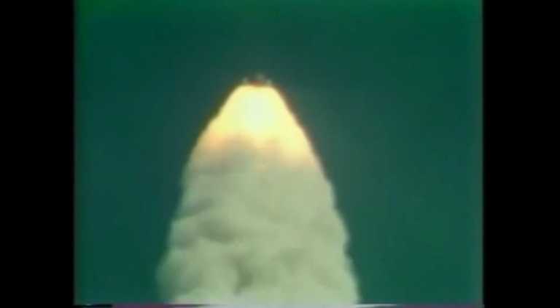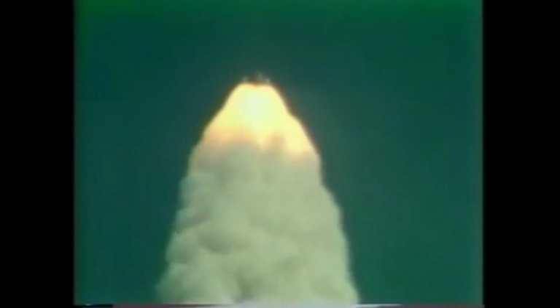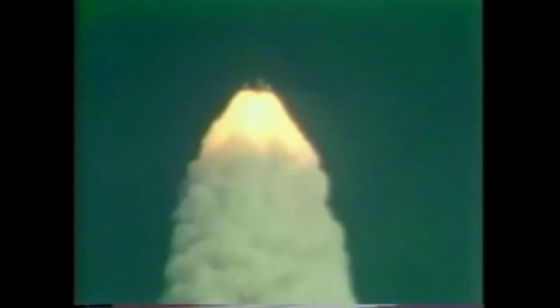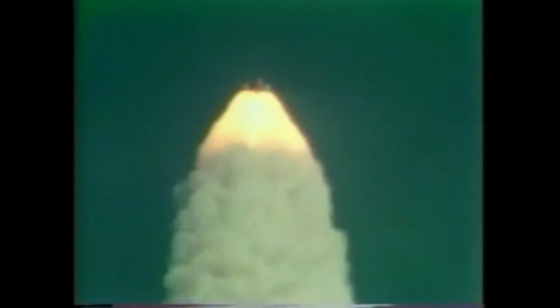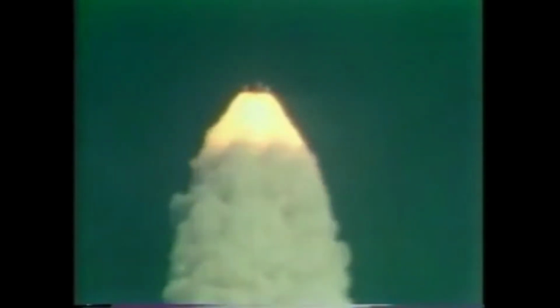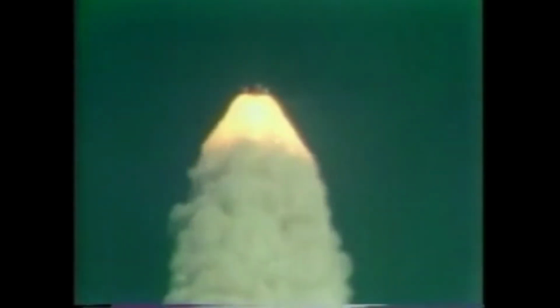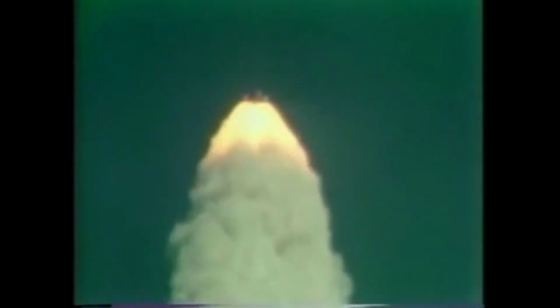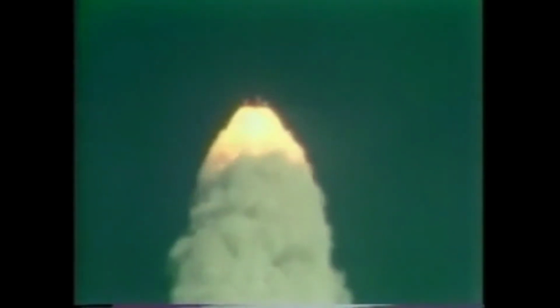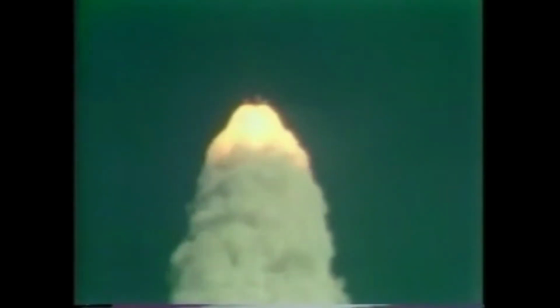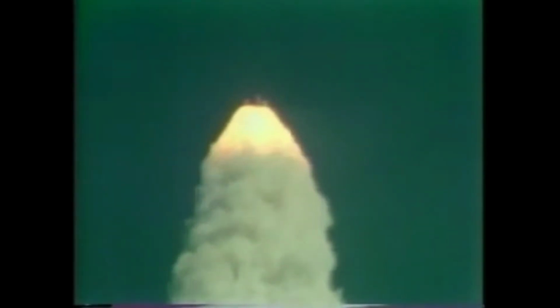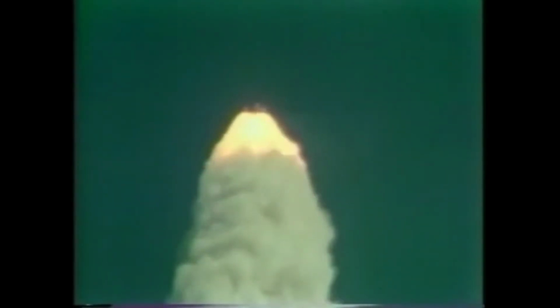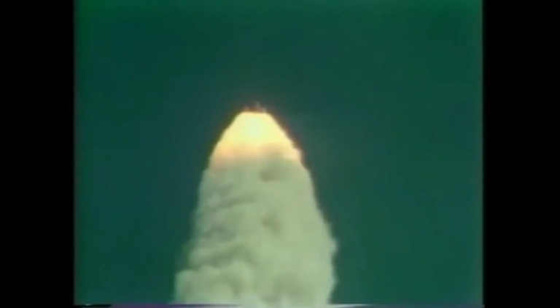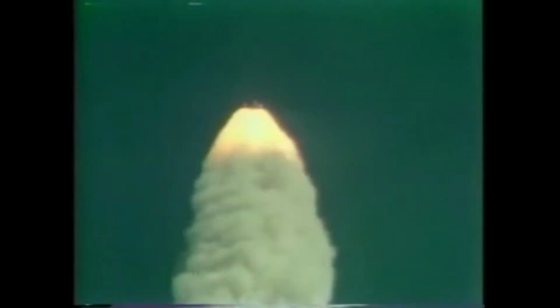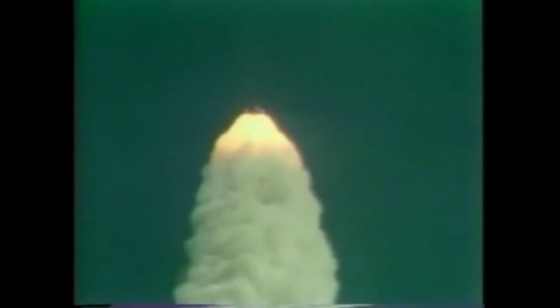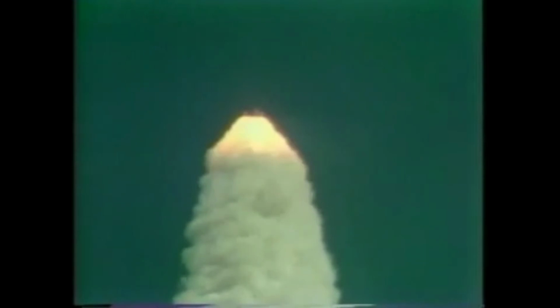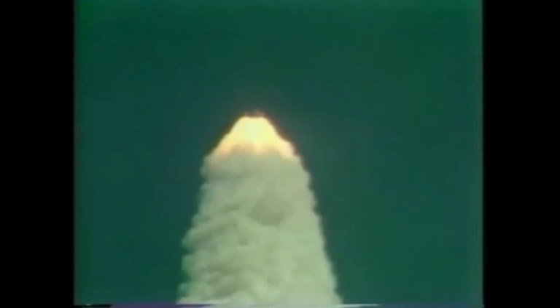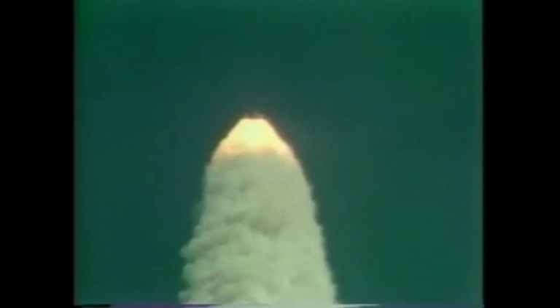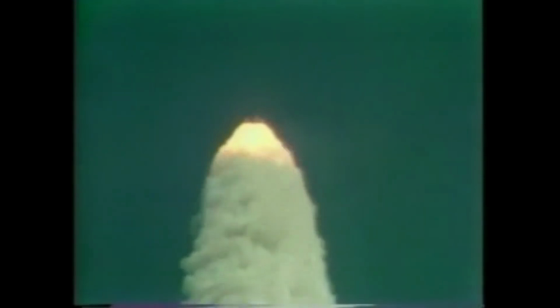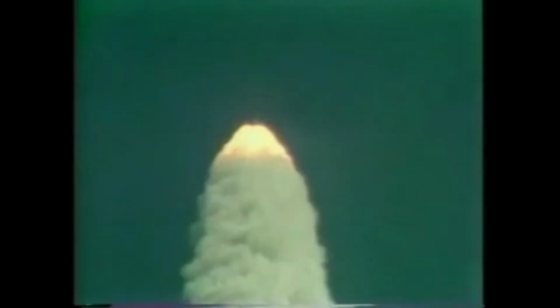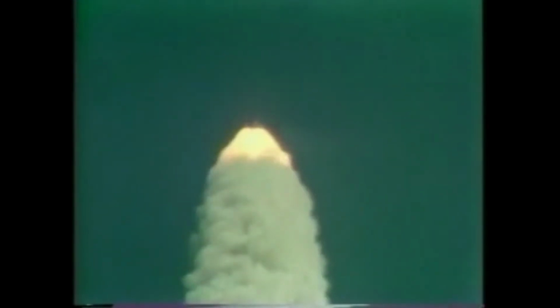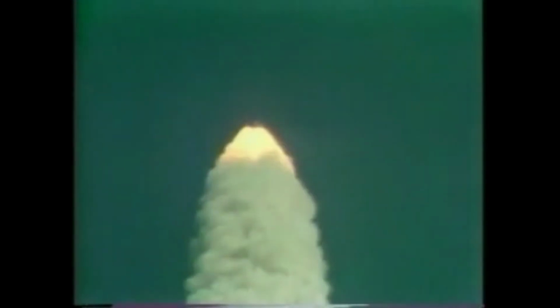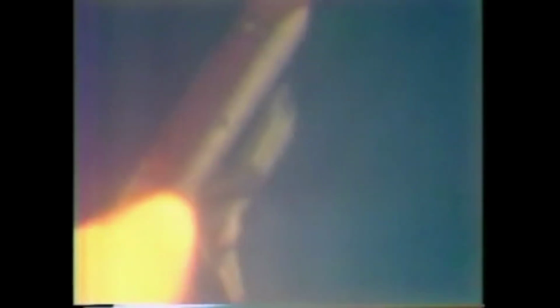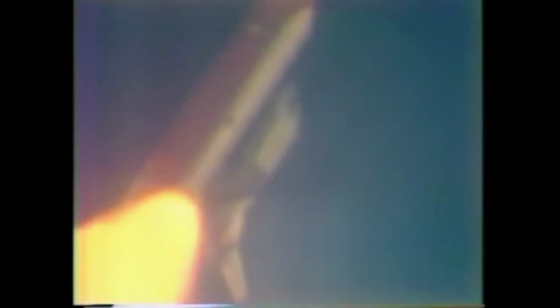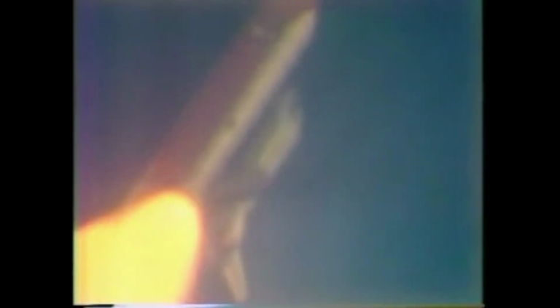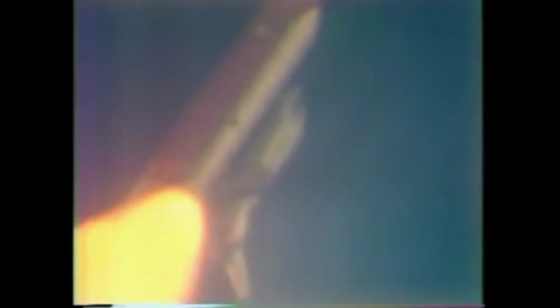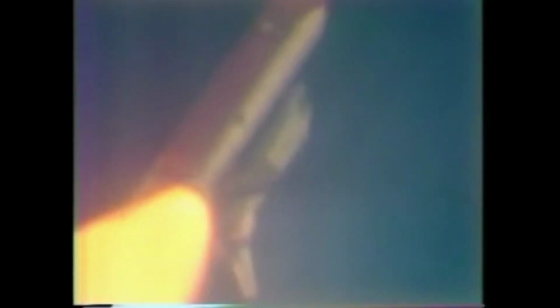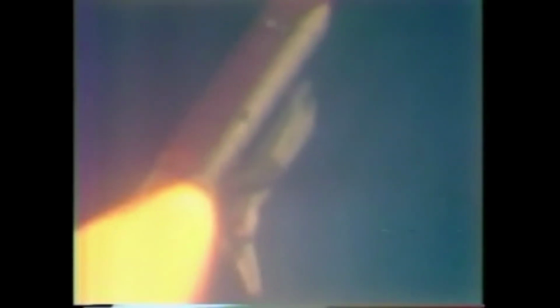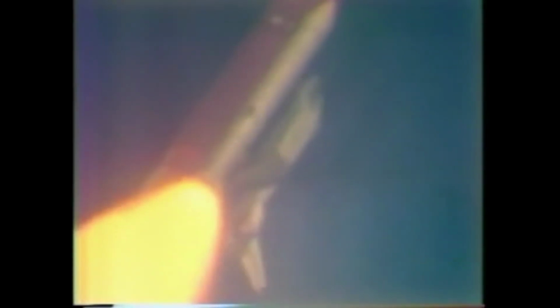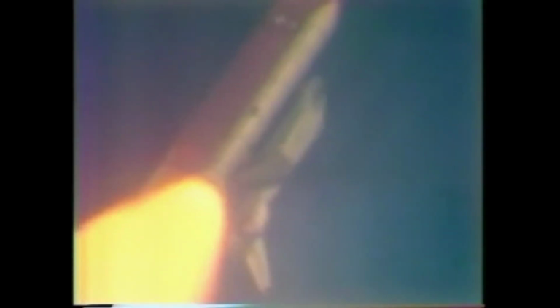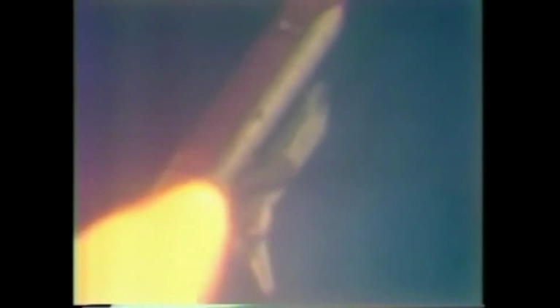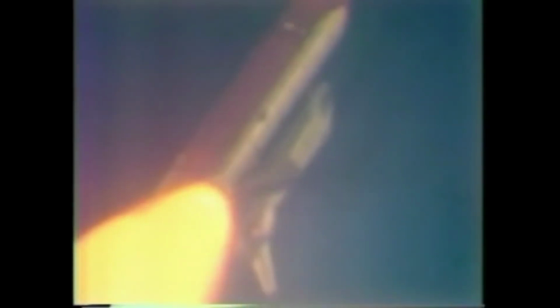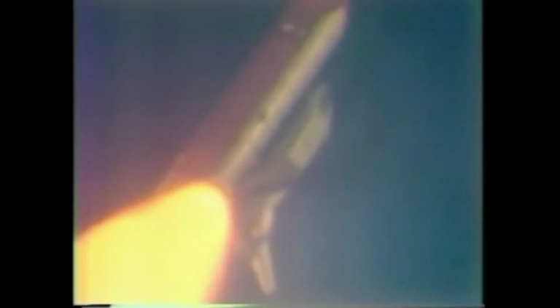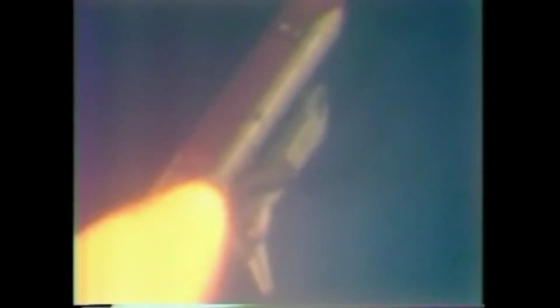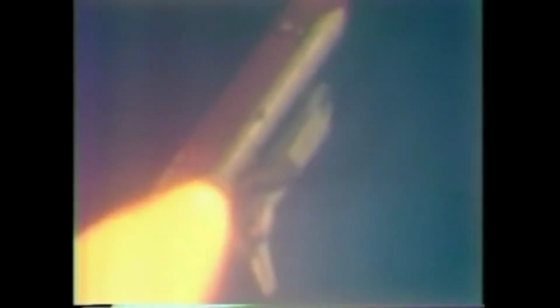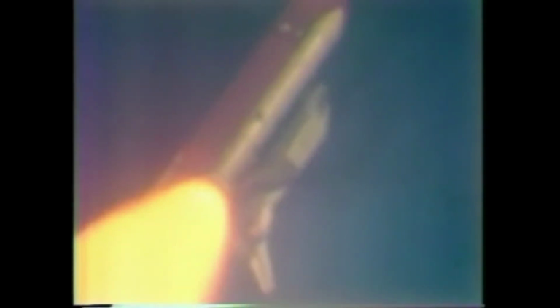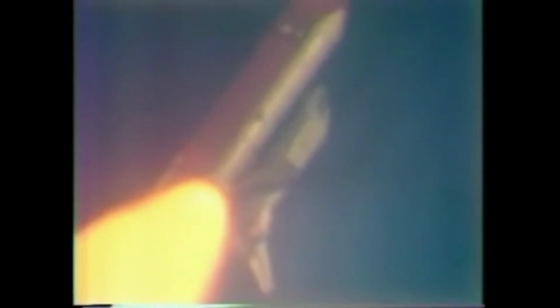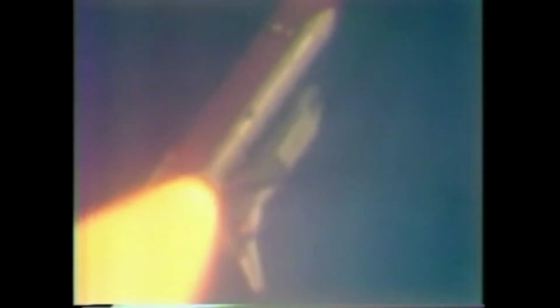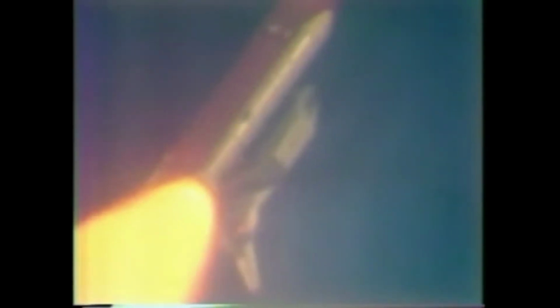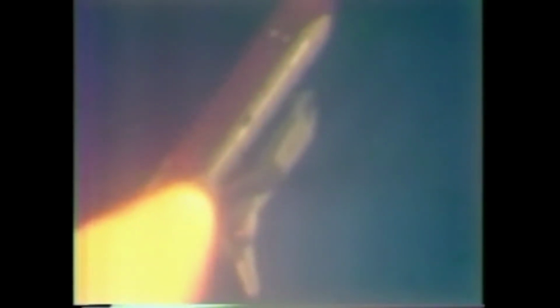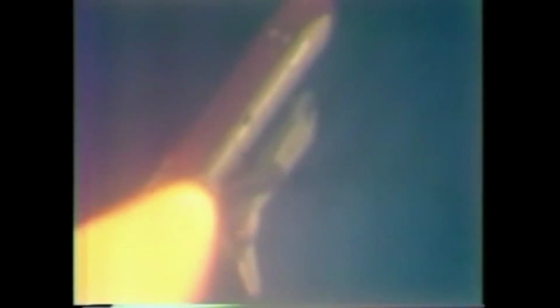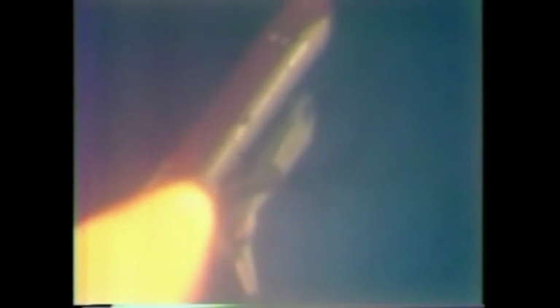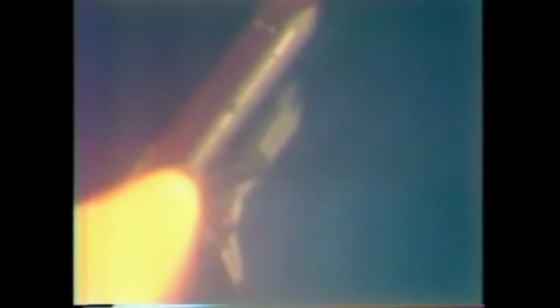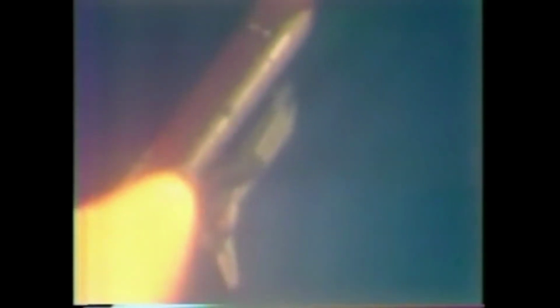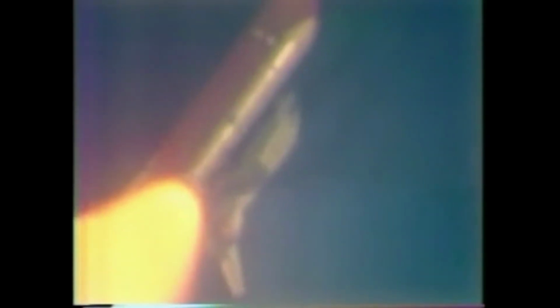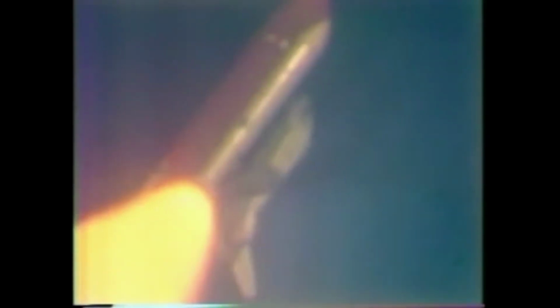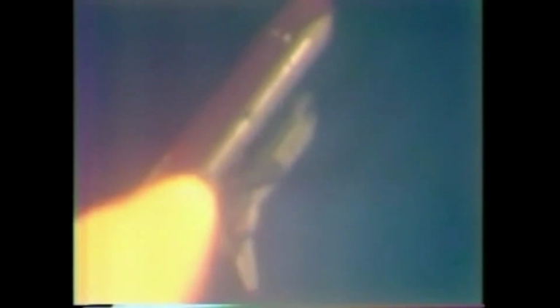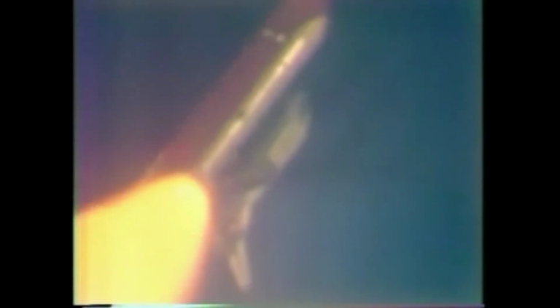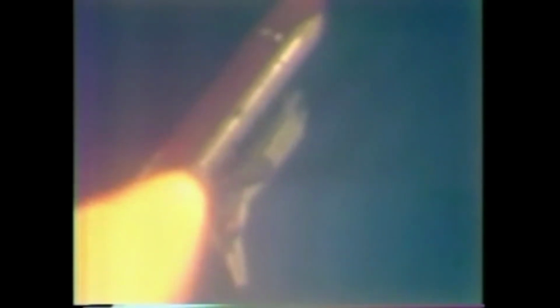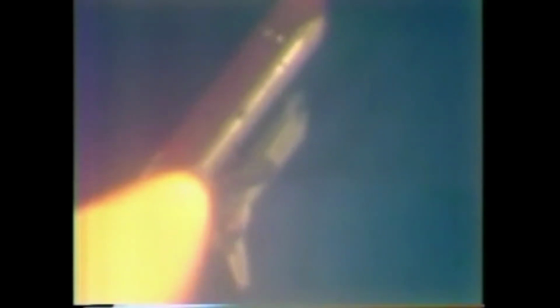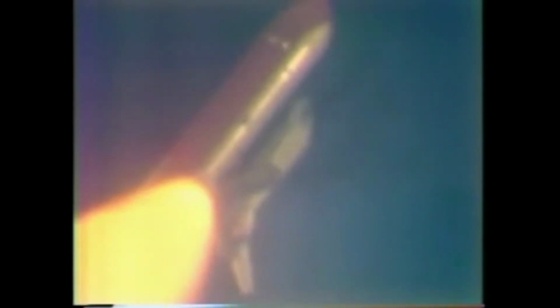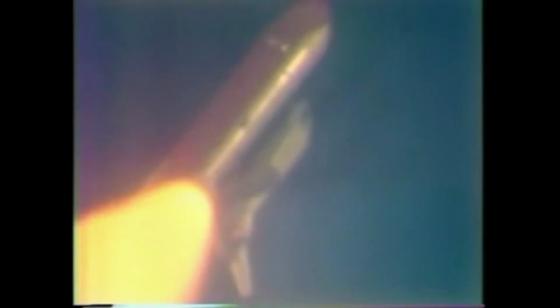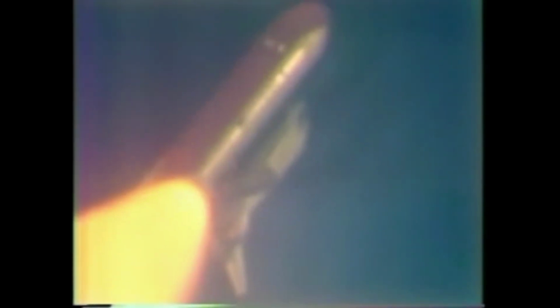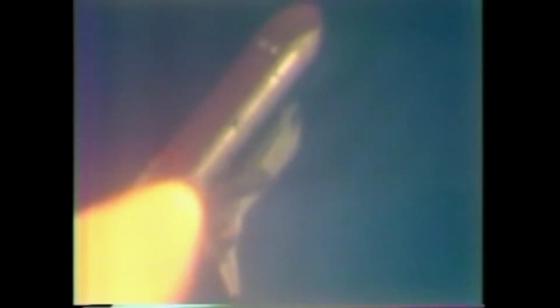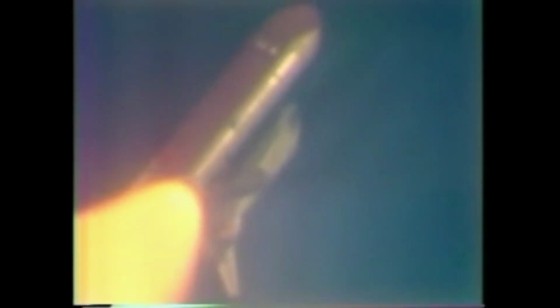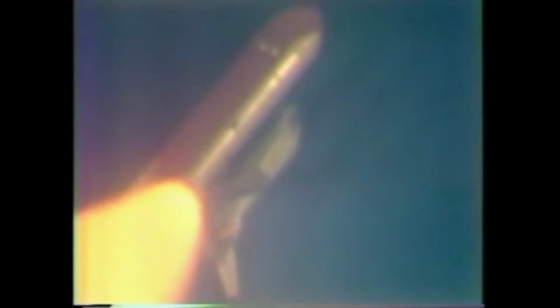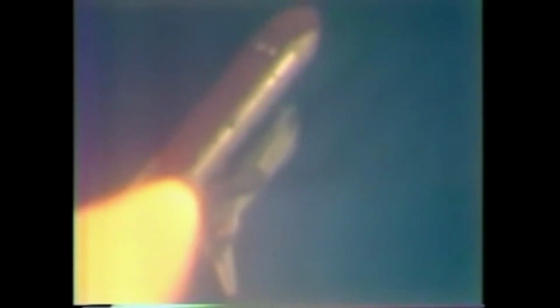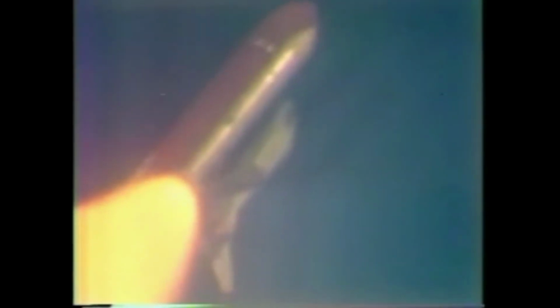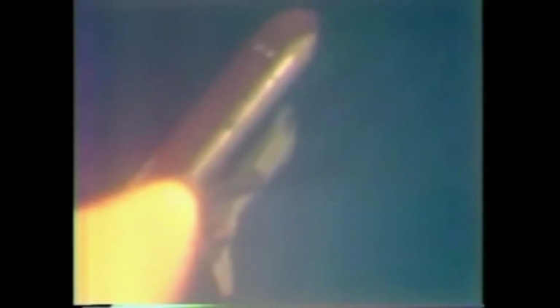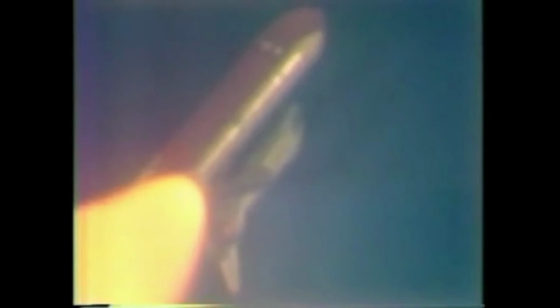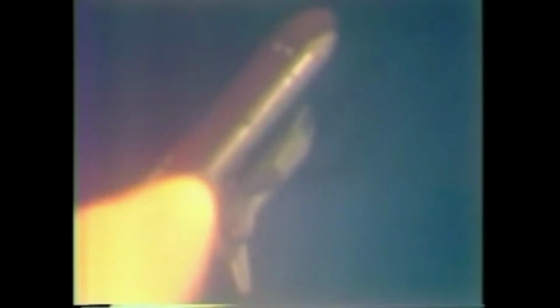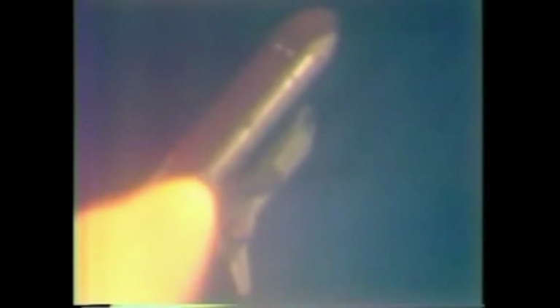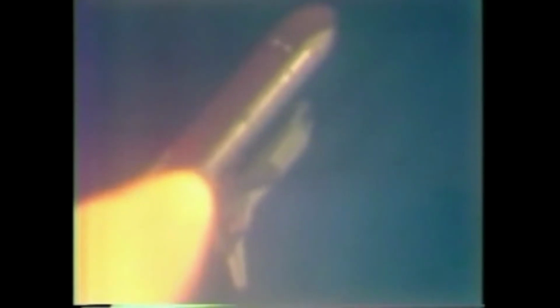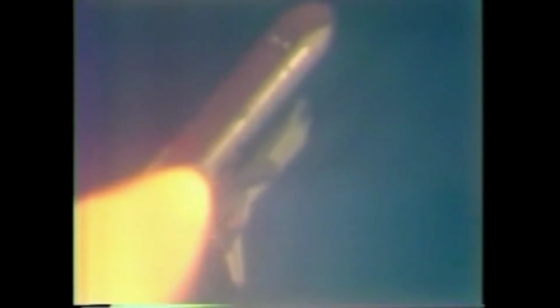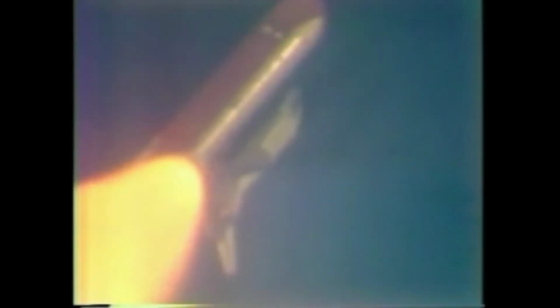Mark 1 minute 10 seconds. Columbia now 7 nautical miles in altitude, 4 nautical miles downrange. Velocity now reading 2,700 feet per second.